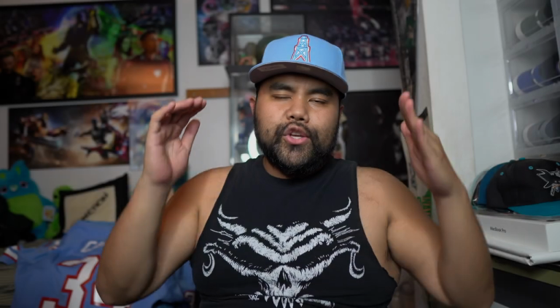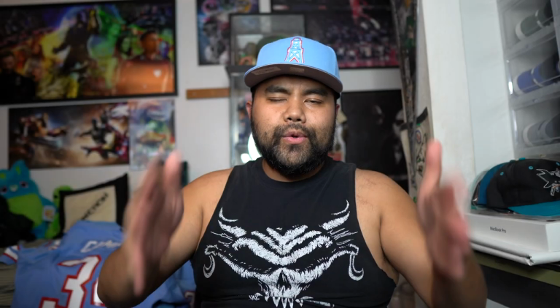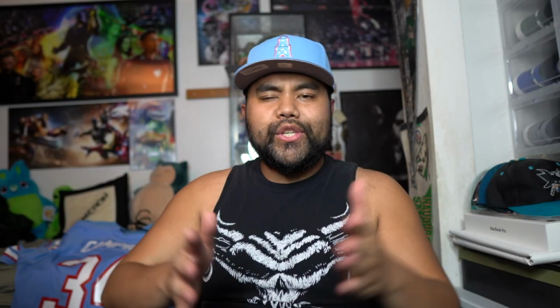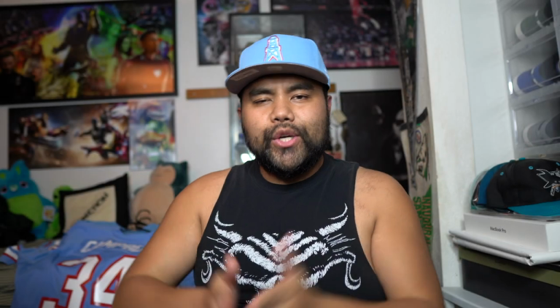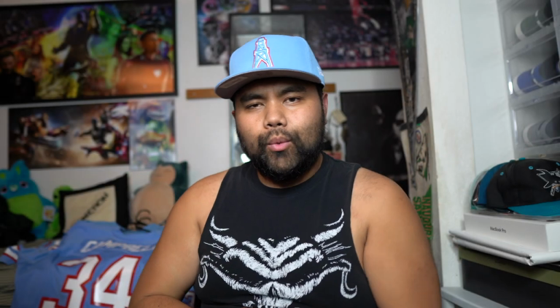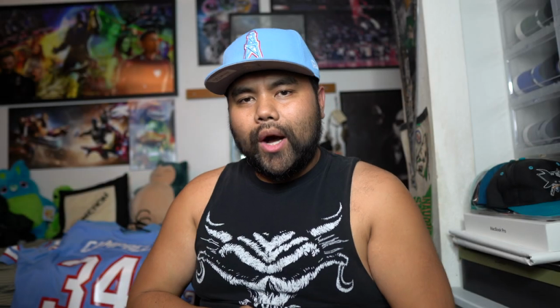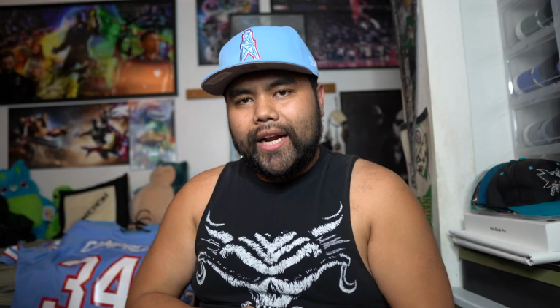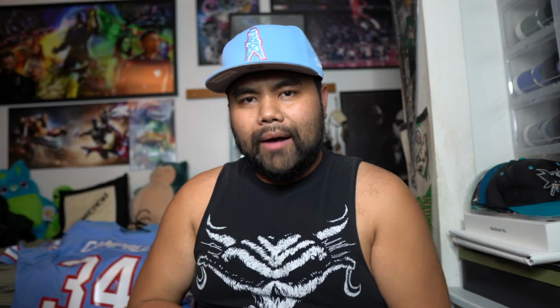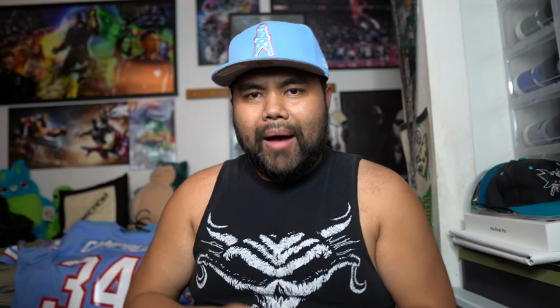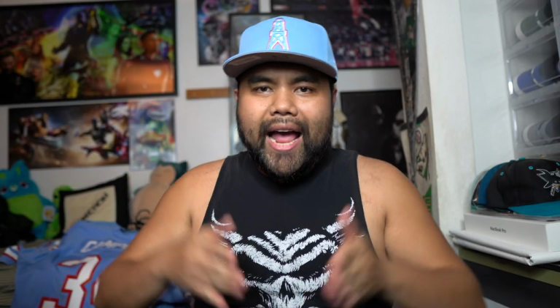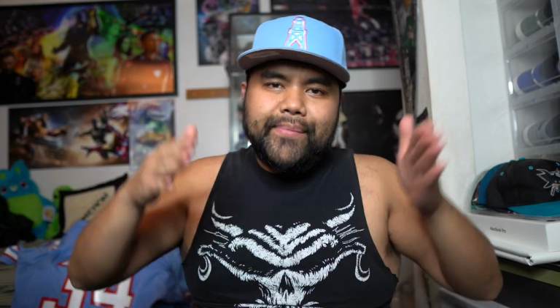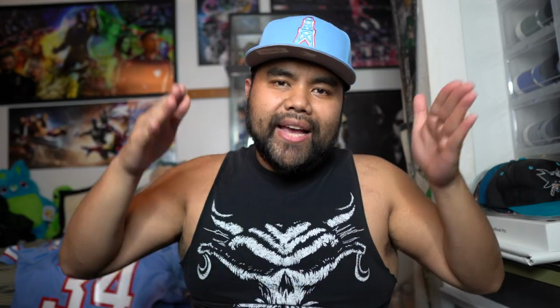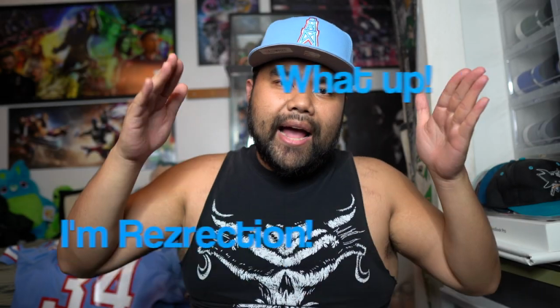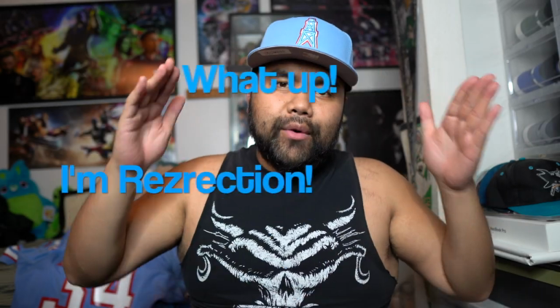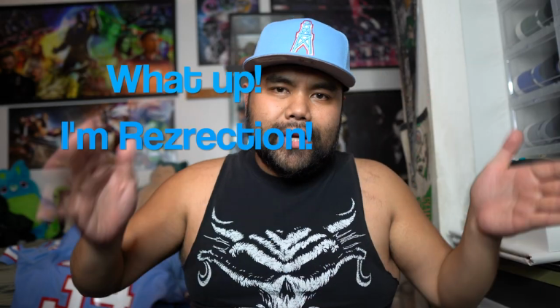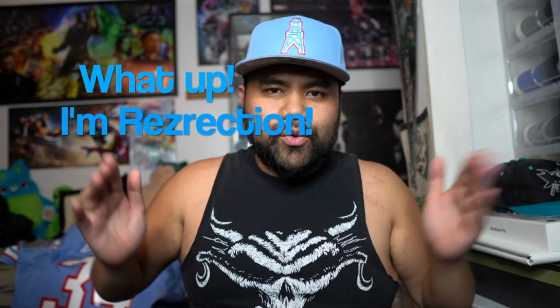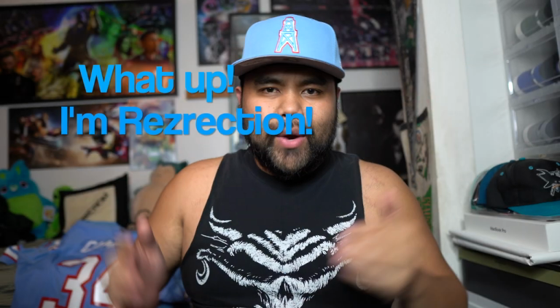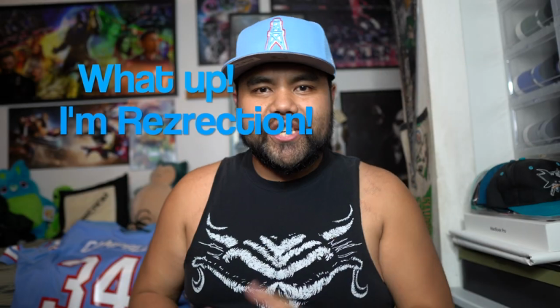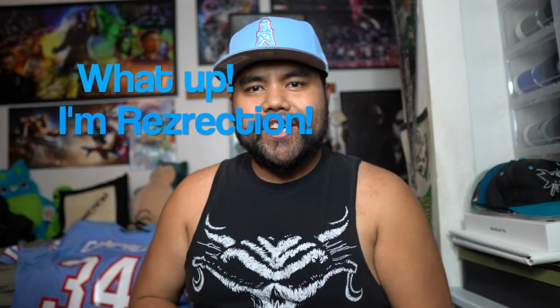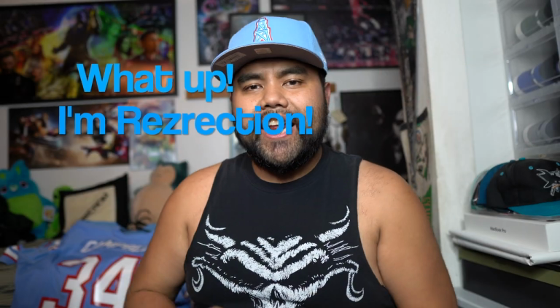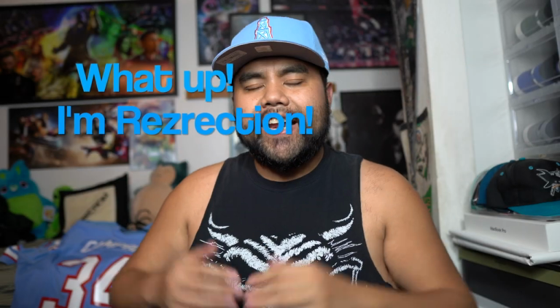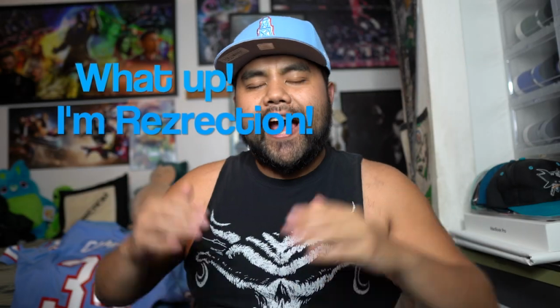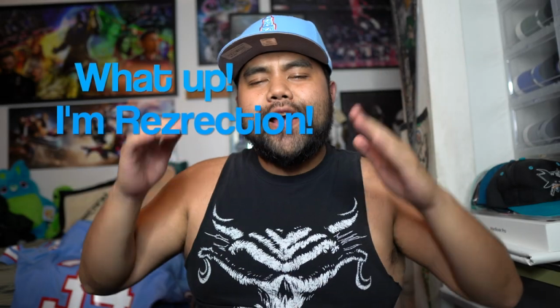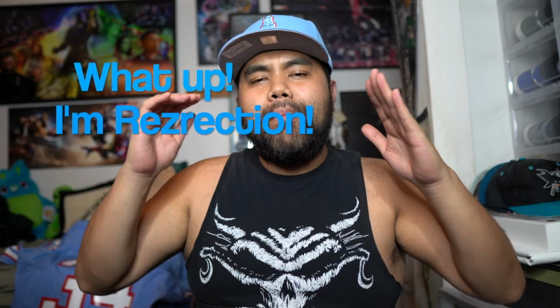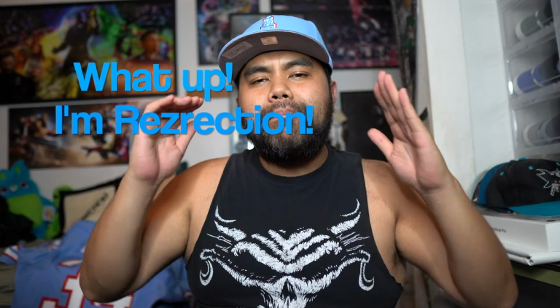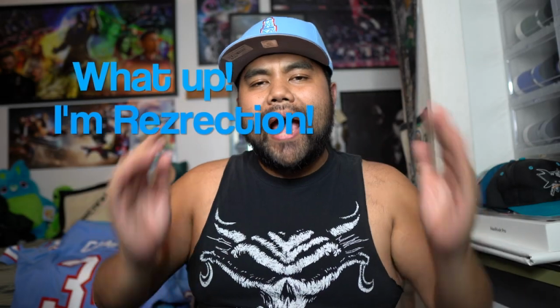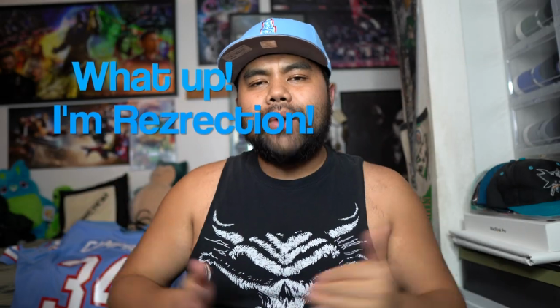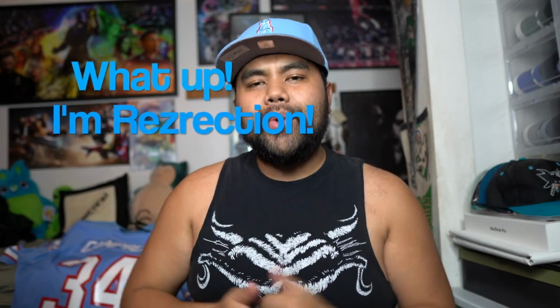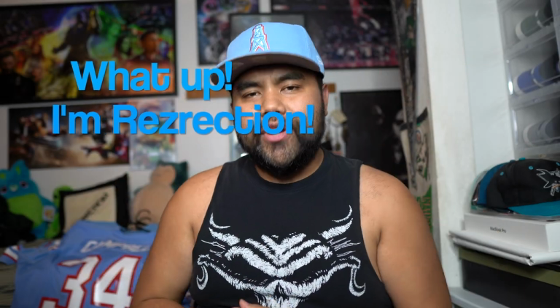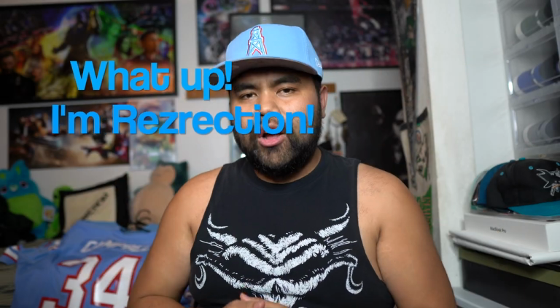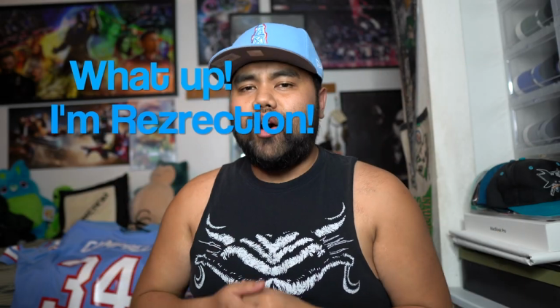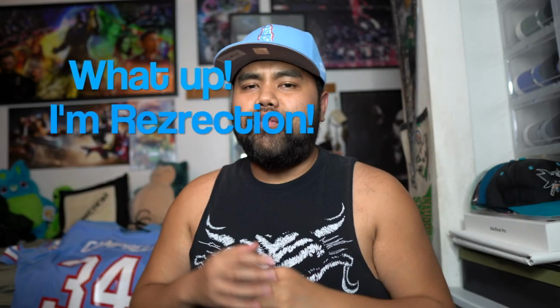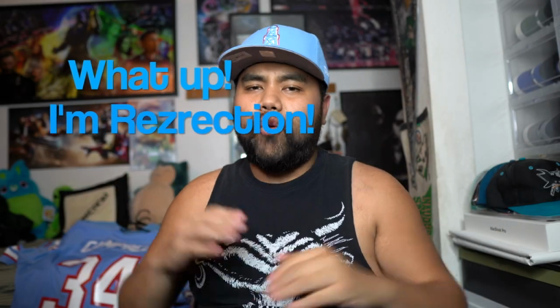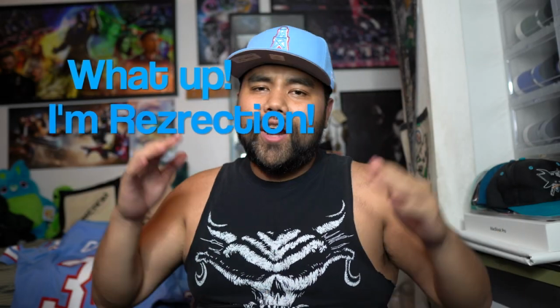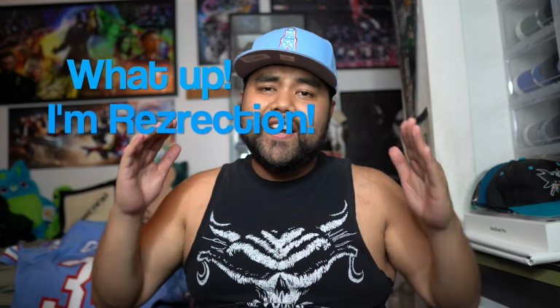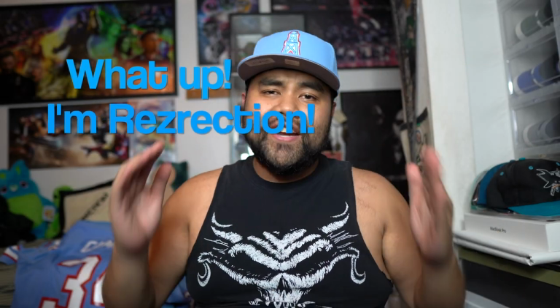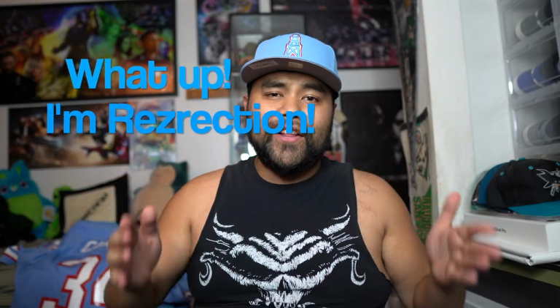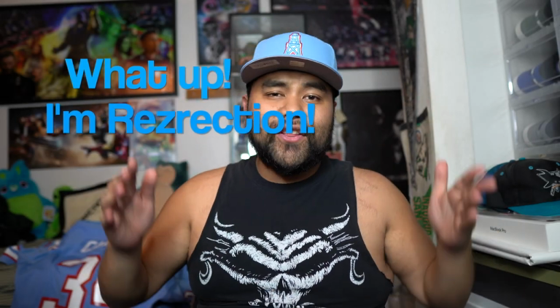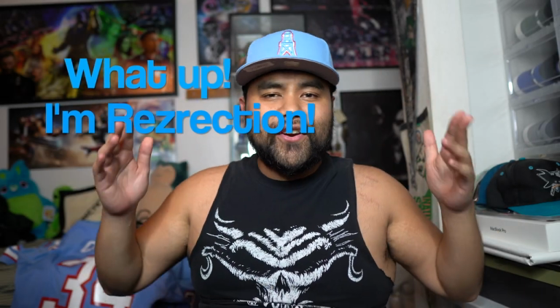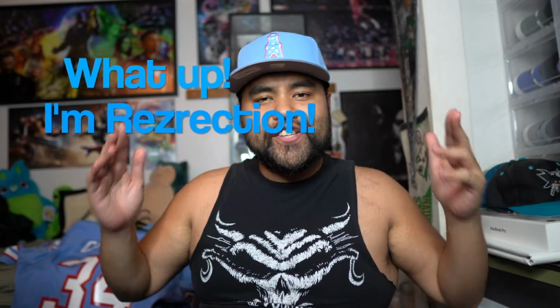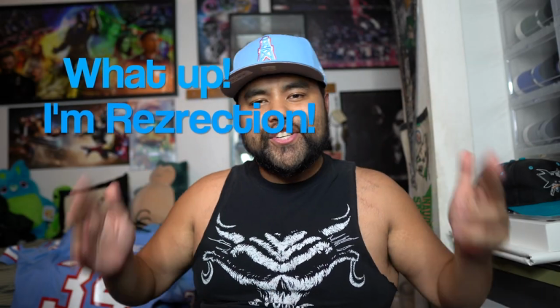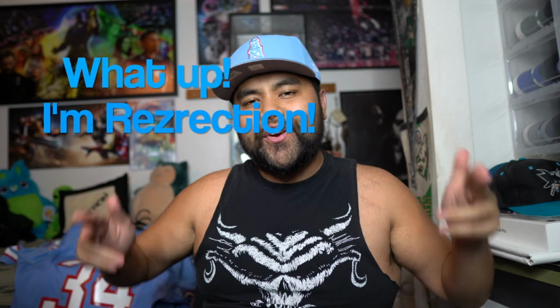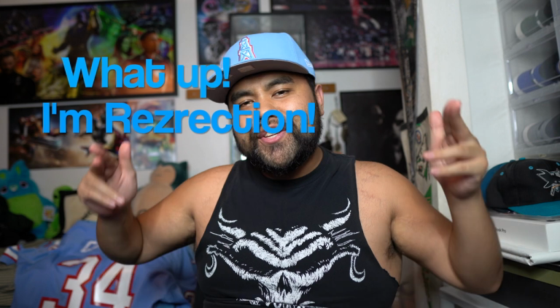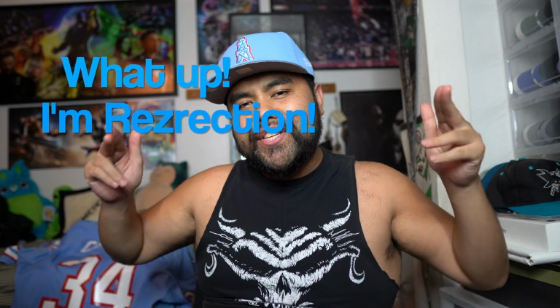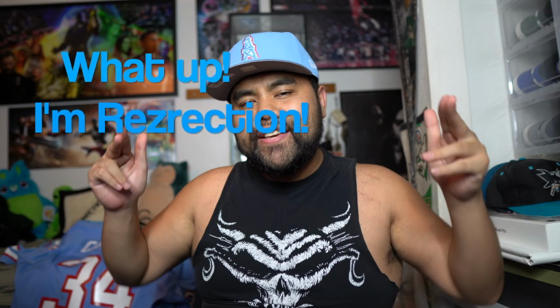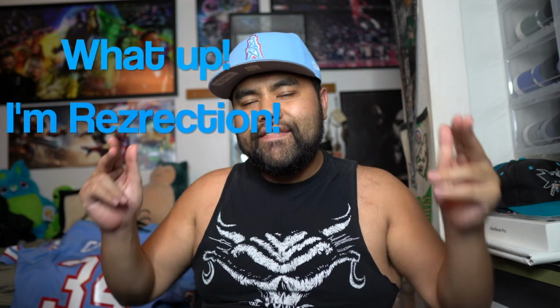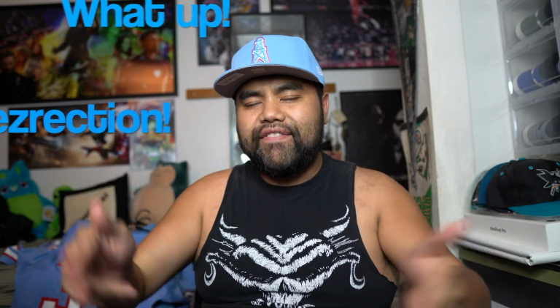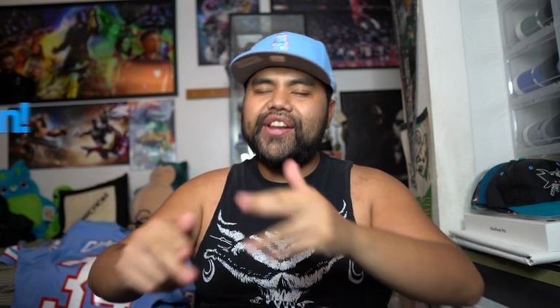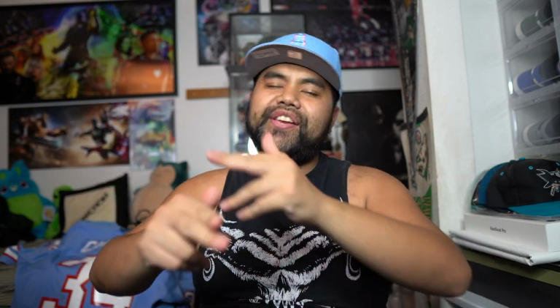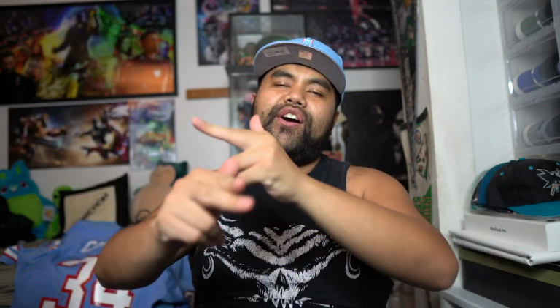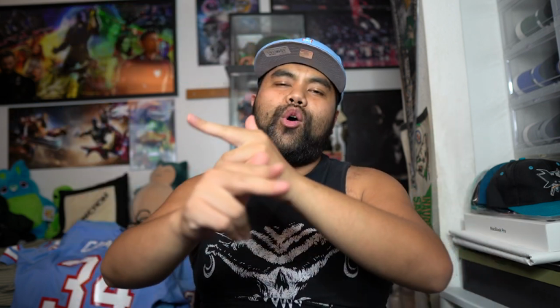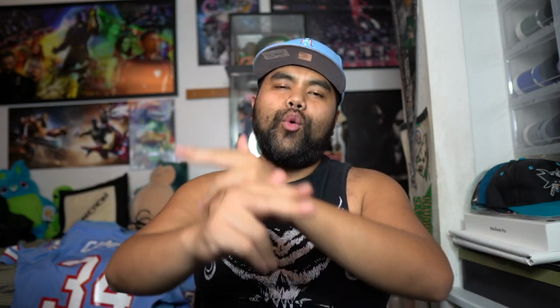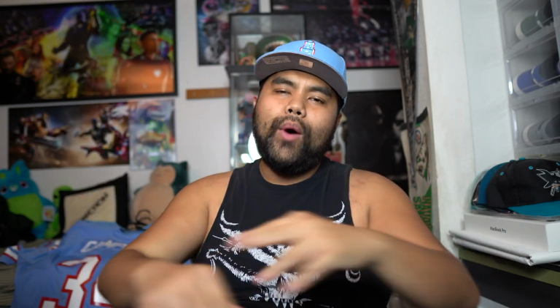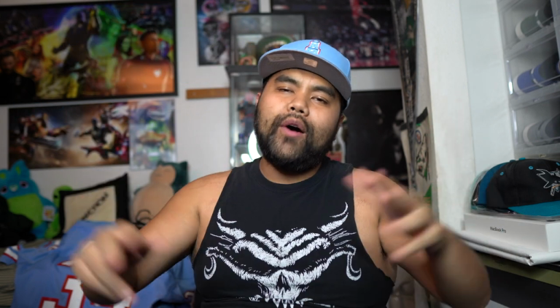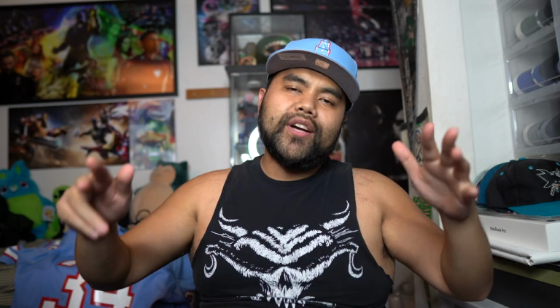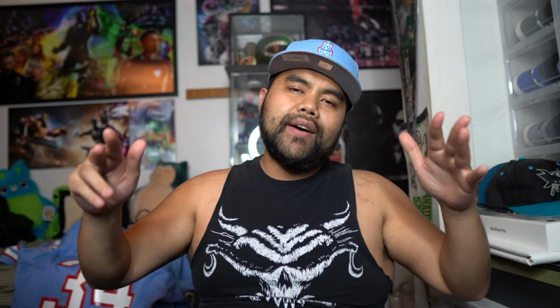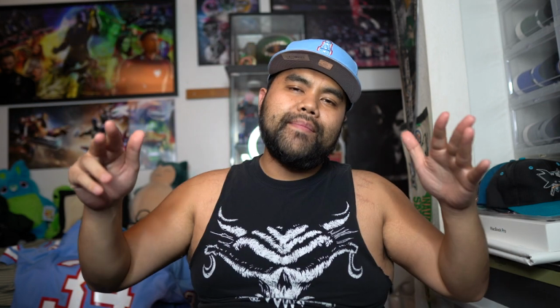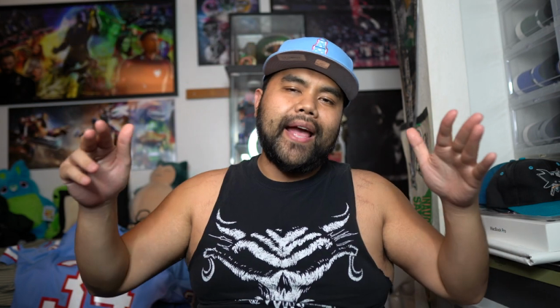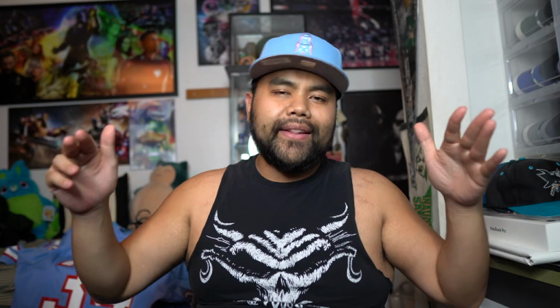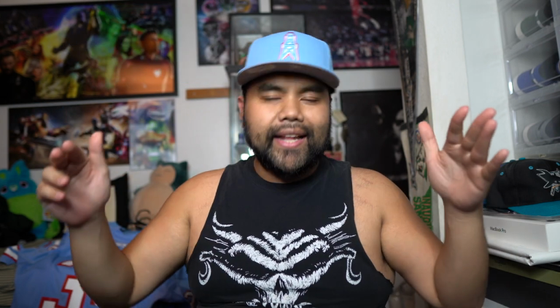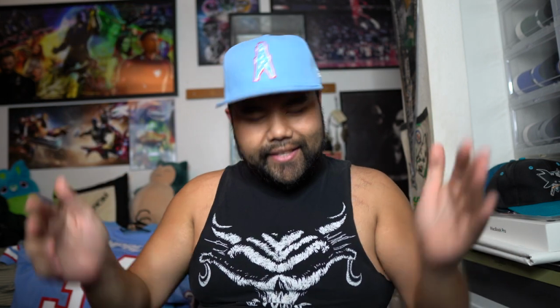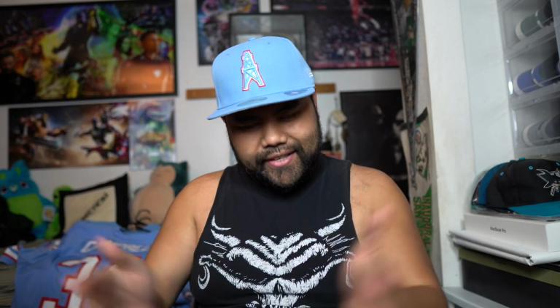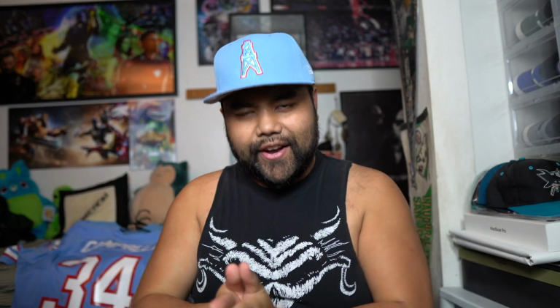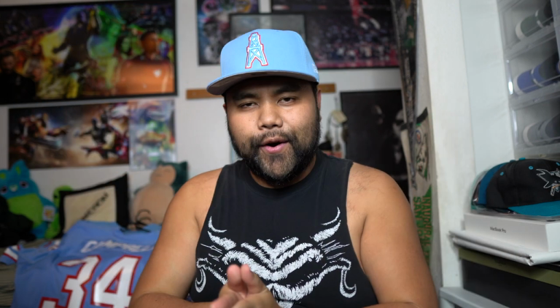YouTube, what up? I am your guy, Resurrection, and I am back with y'all for another jersey video. Welcome and let's go.